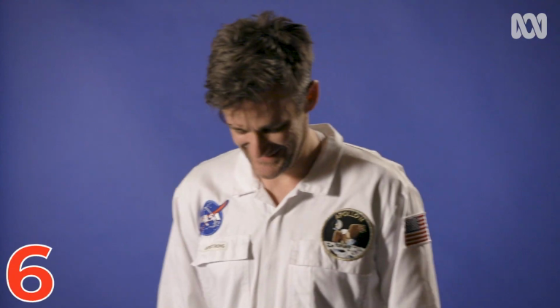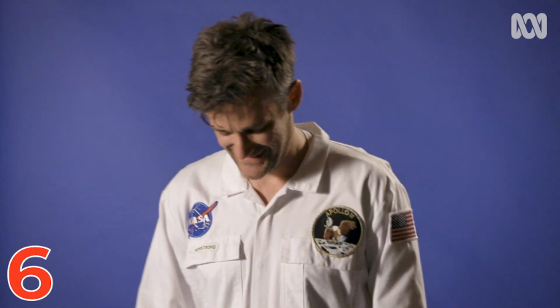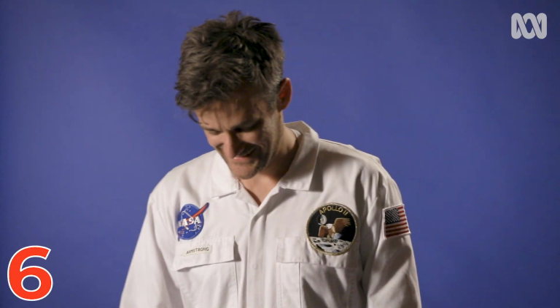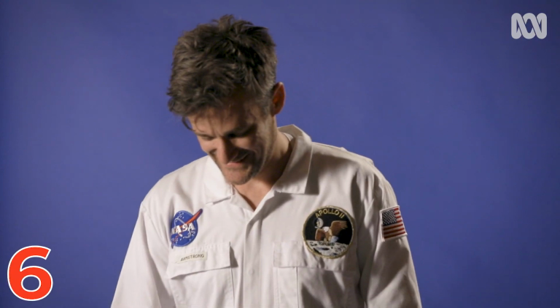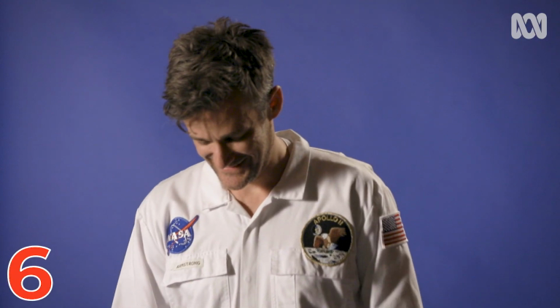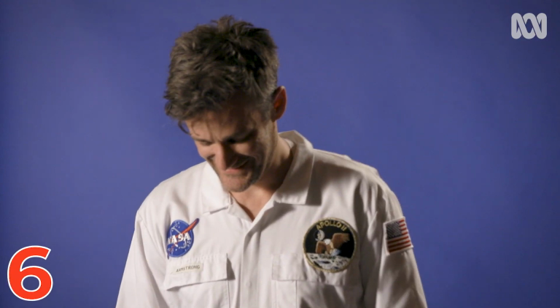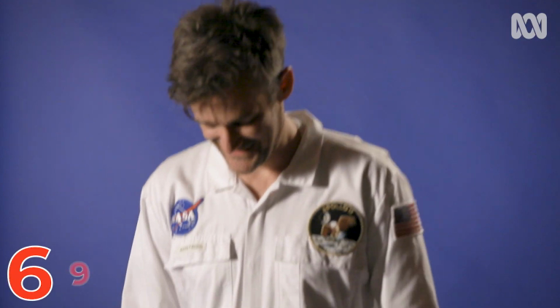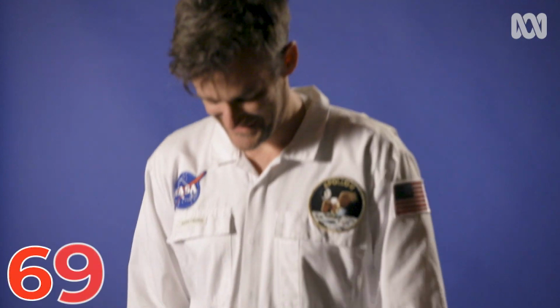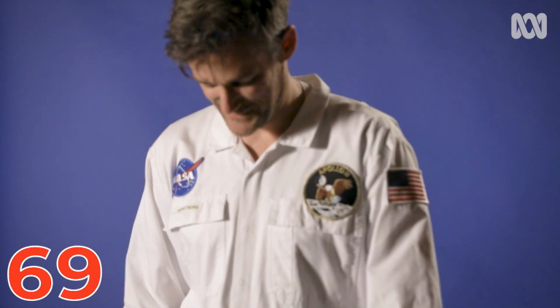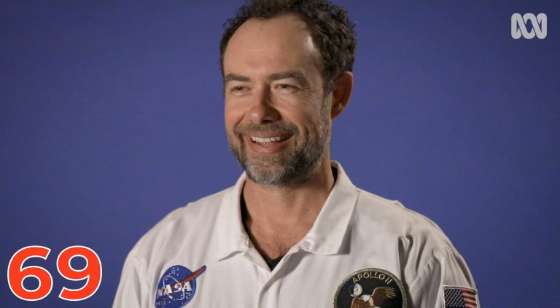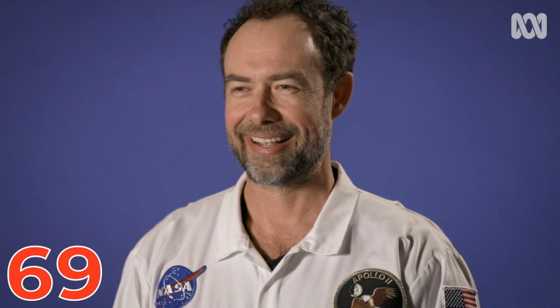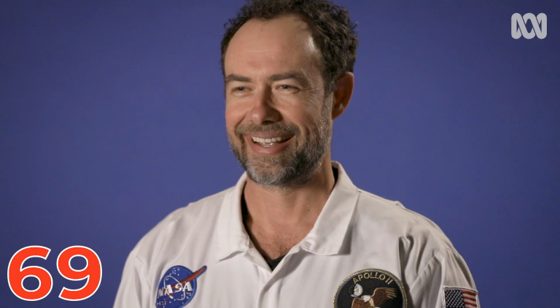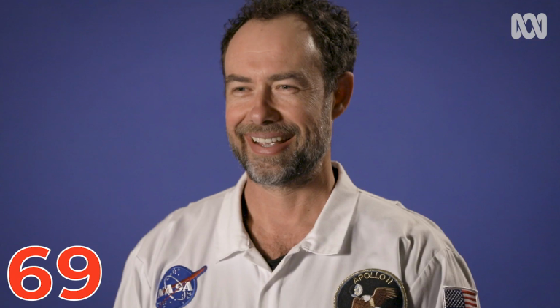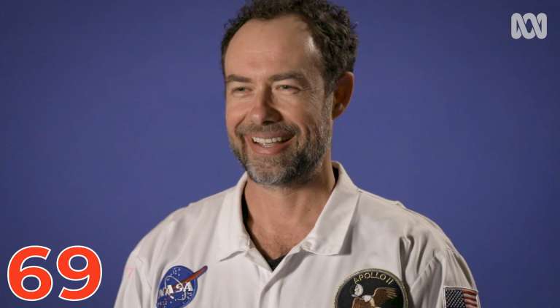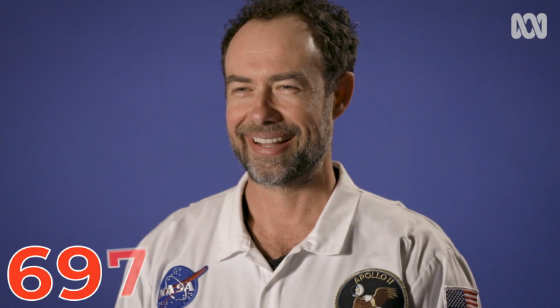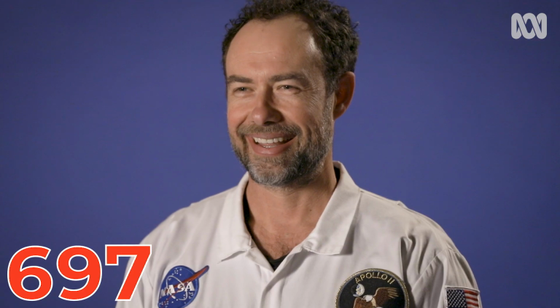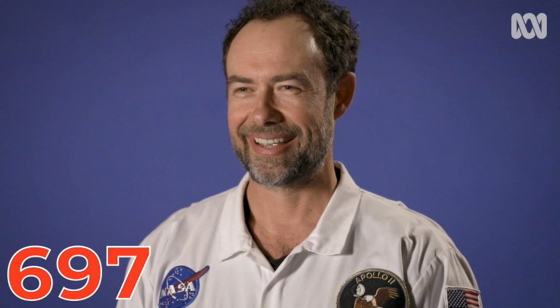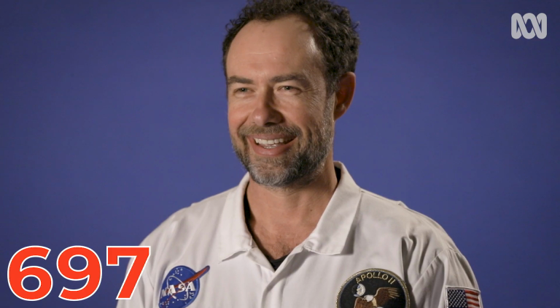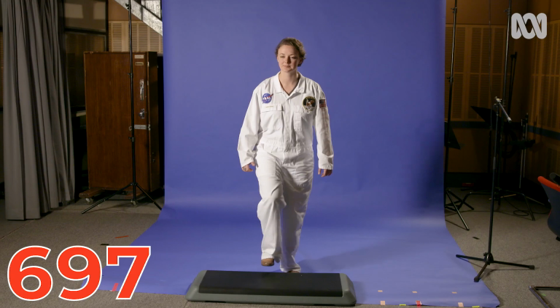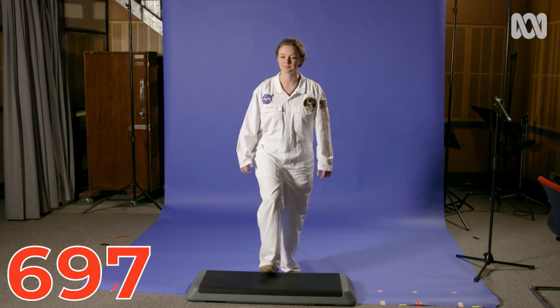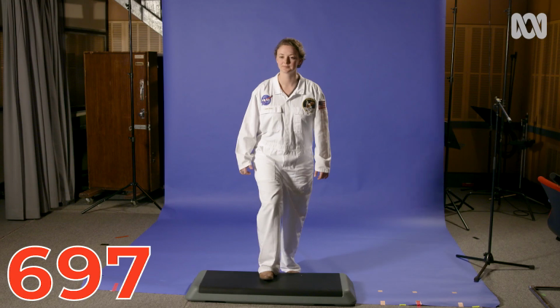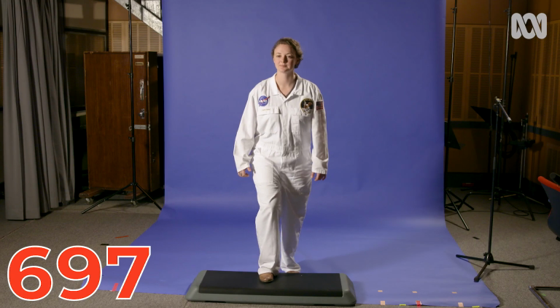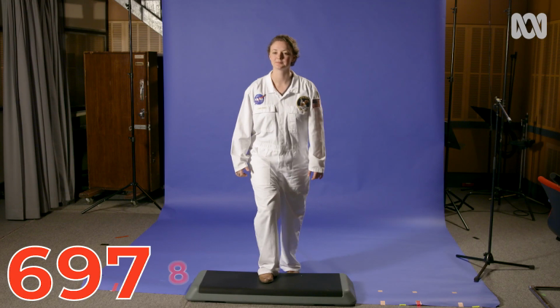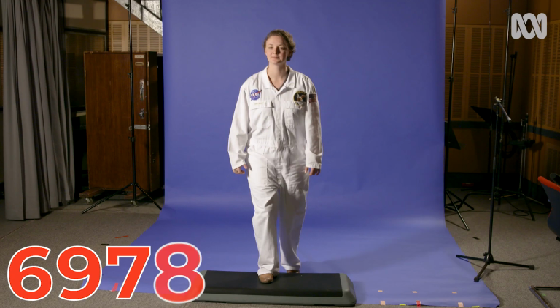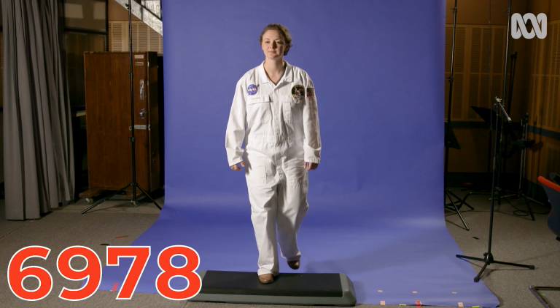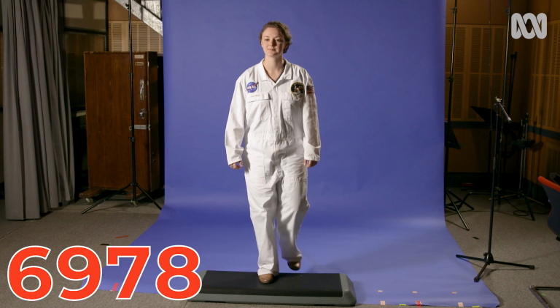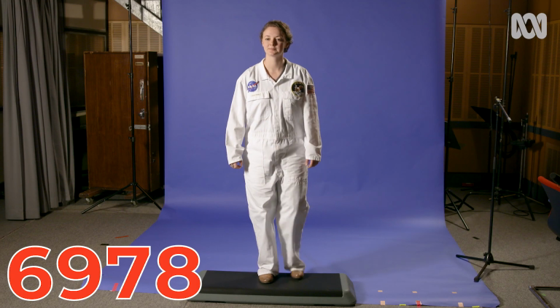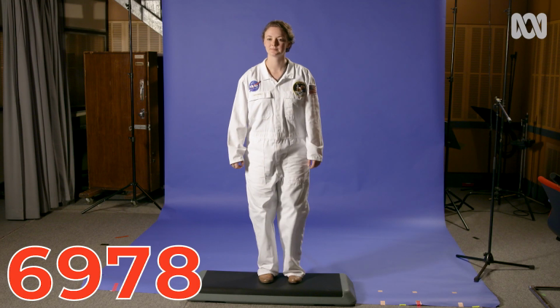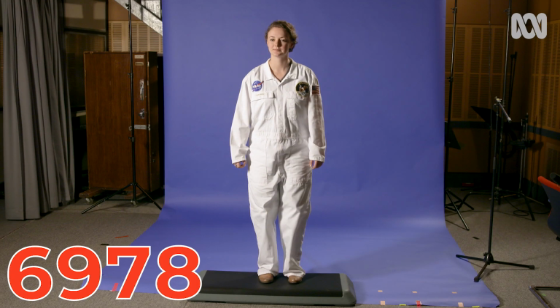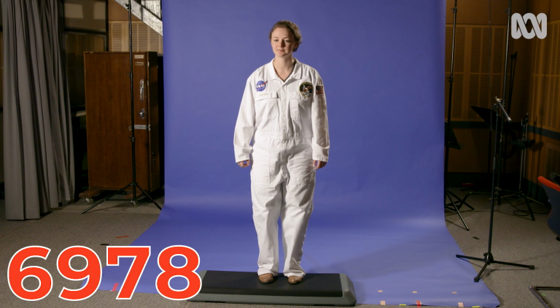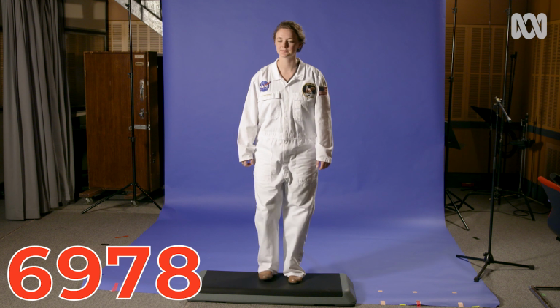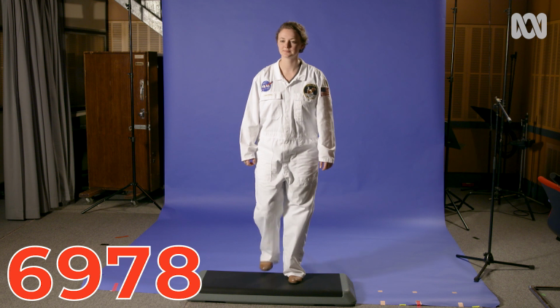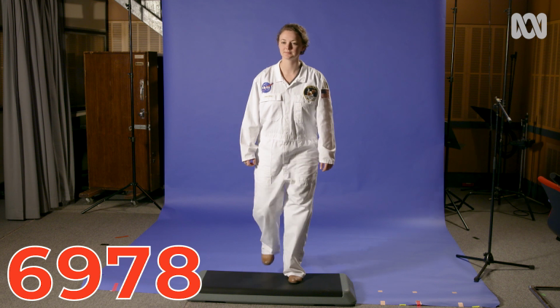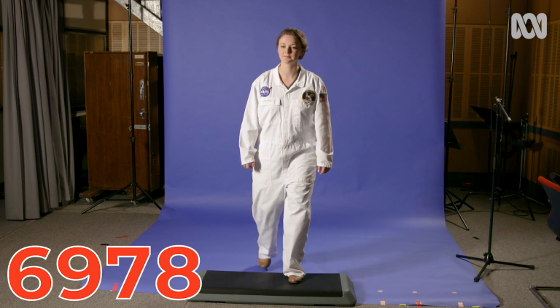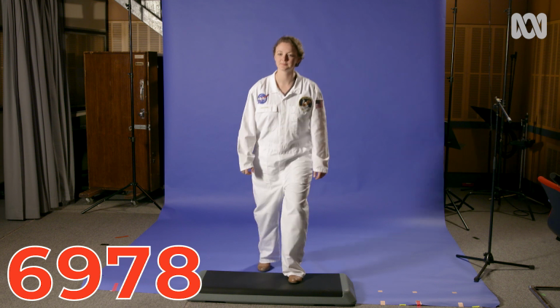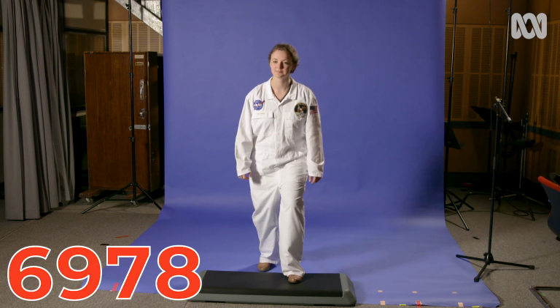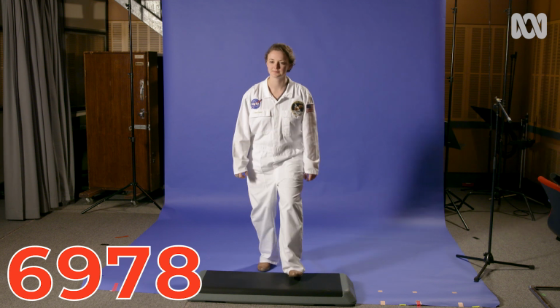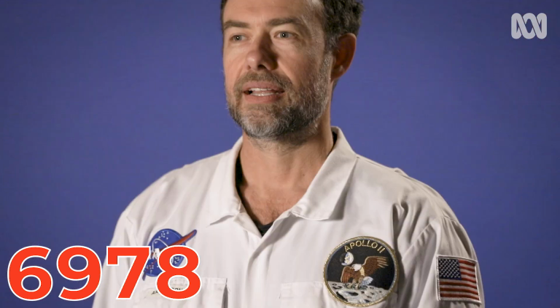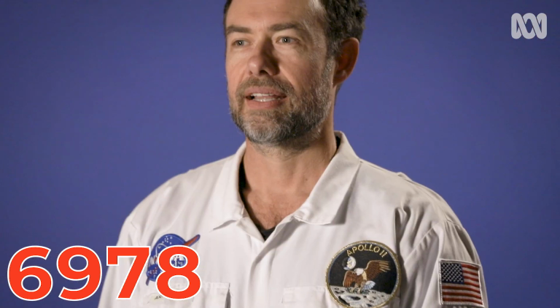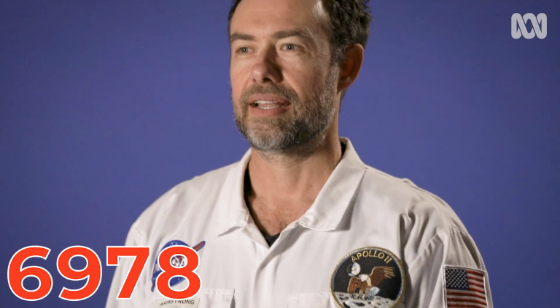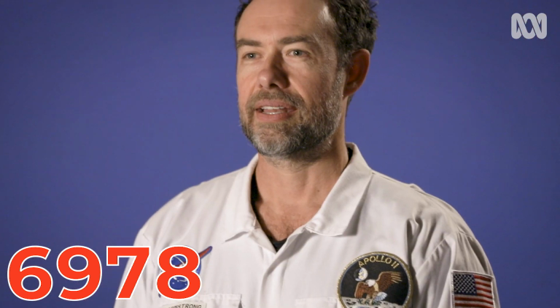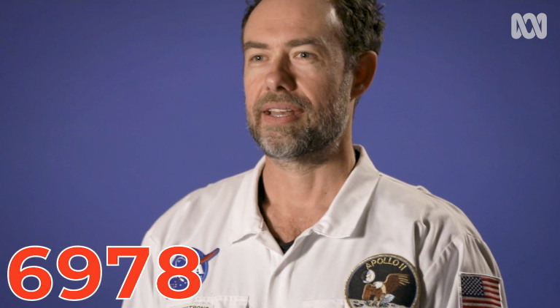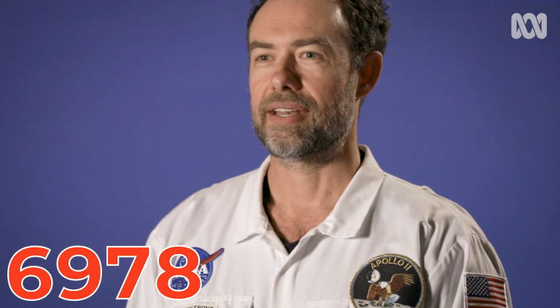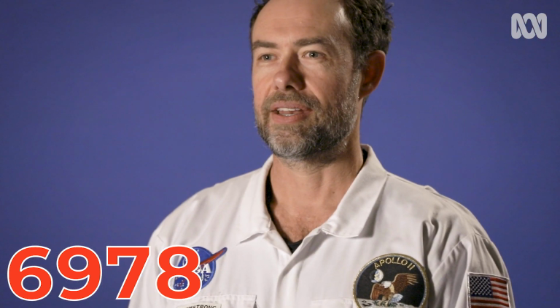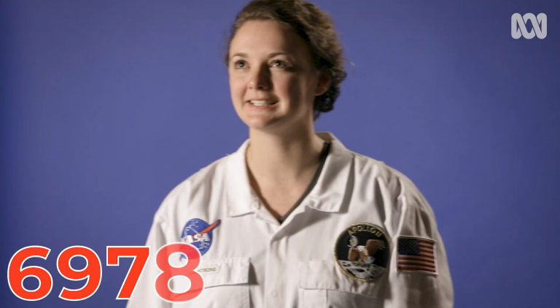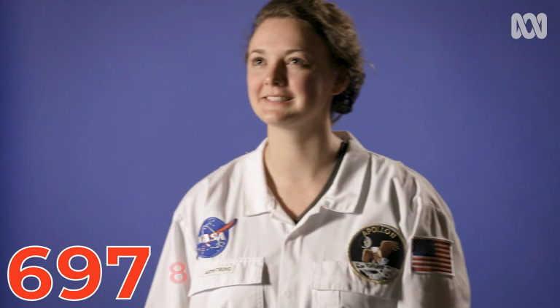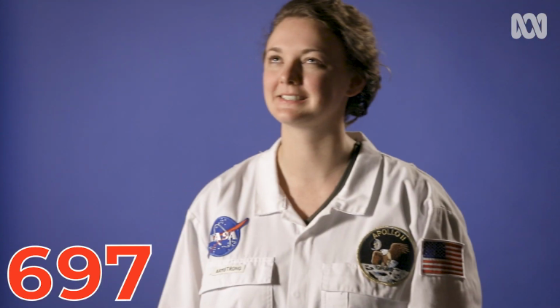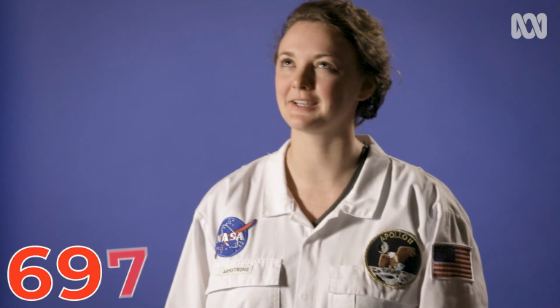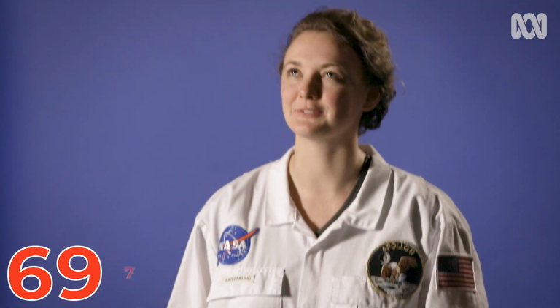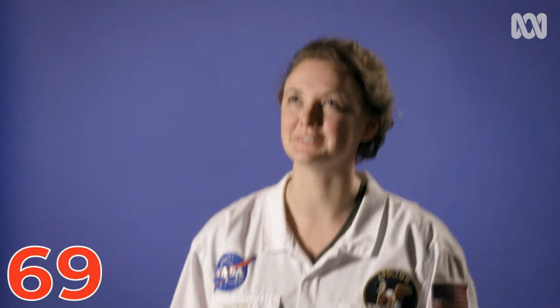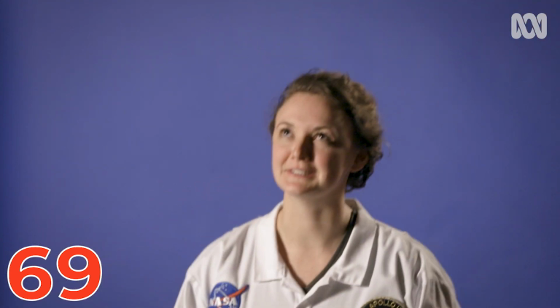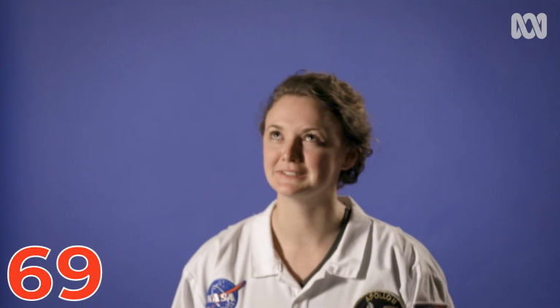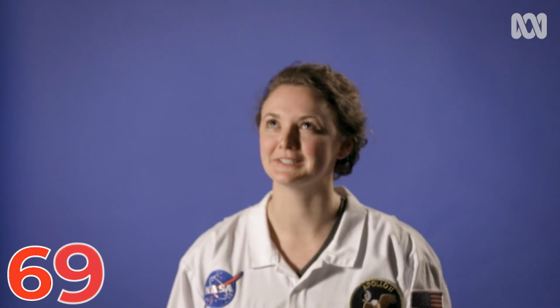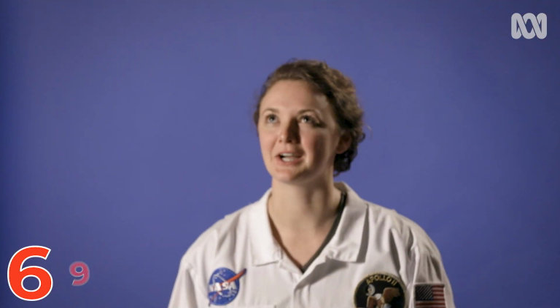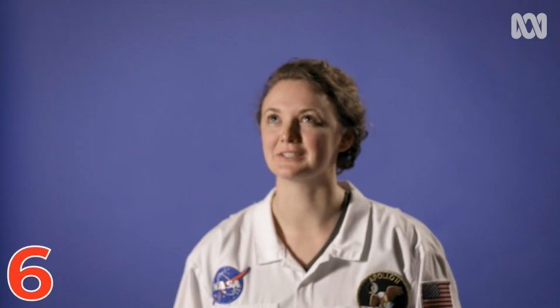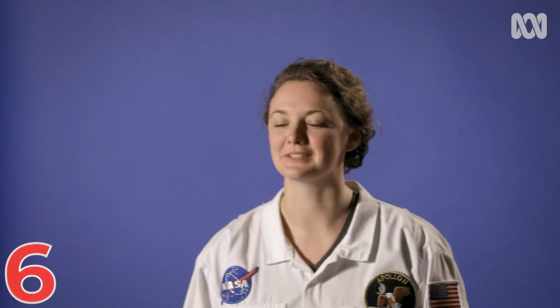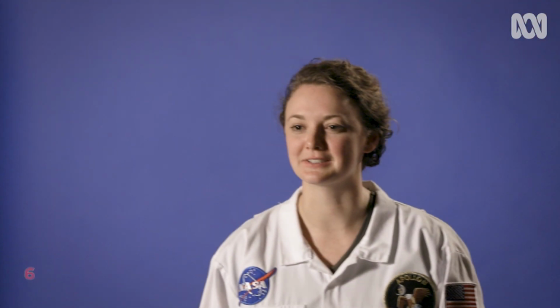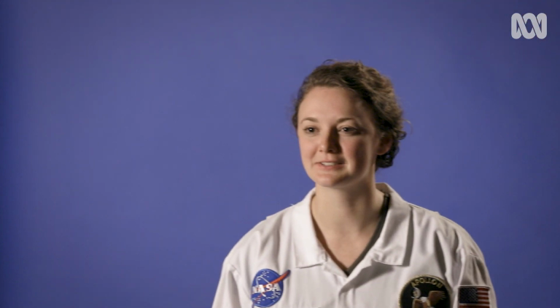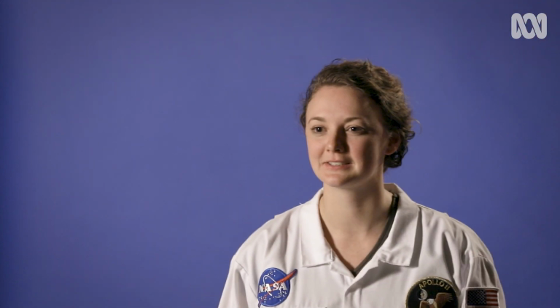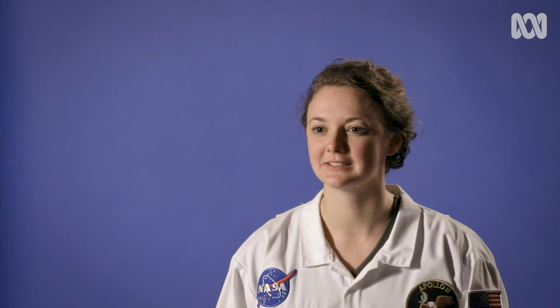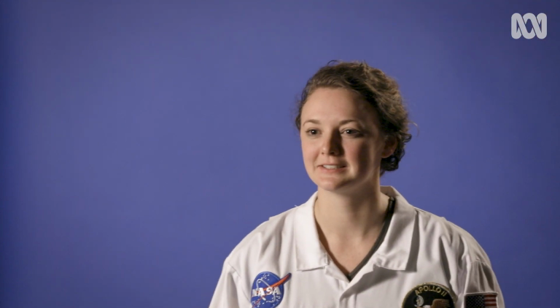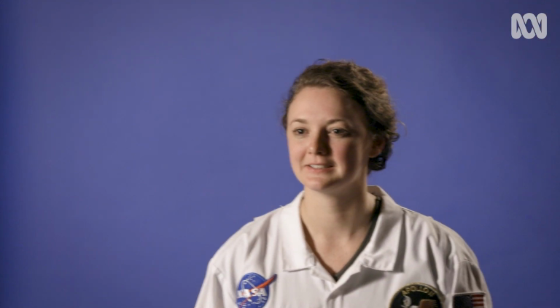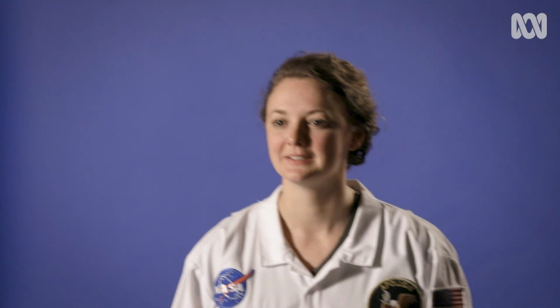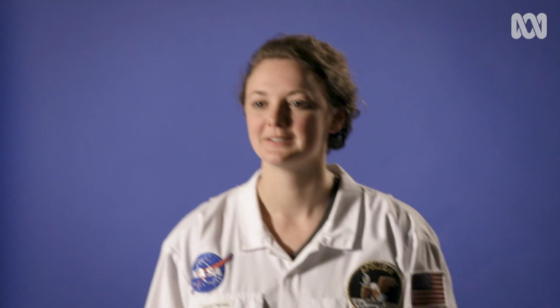First one: six, nine, seven, eight. Eight, seven, nine, six. Brilliant.